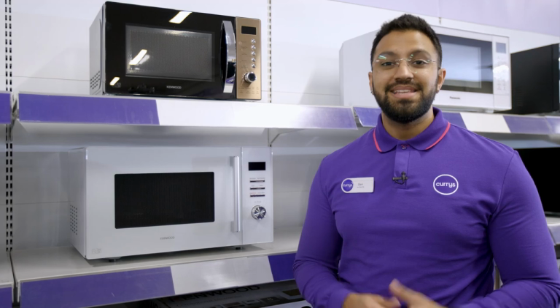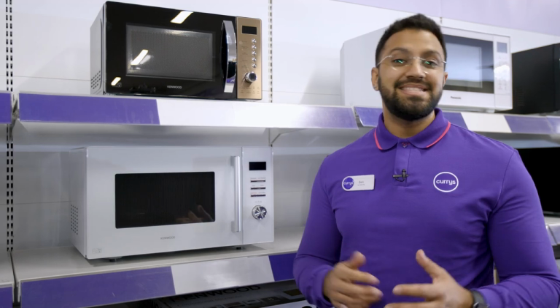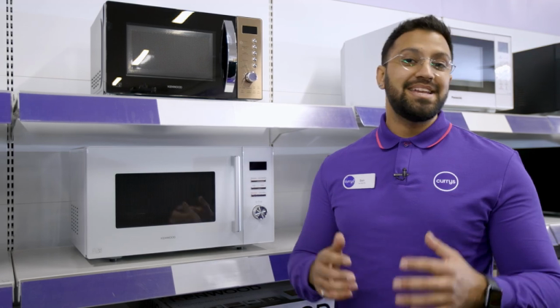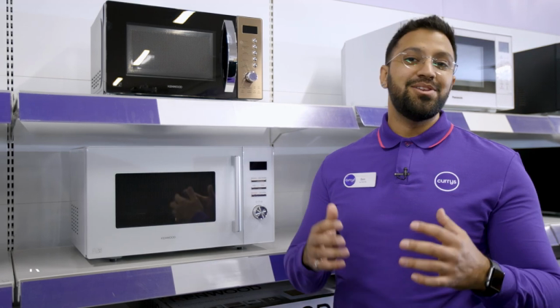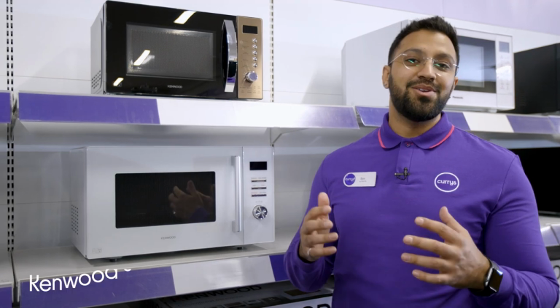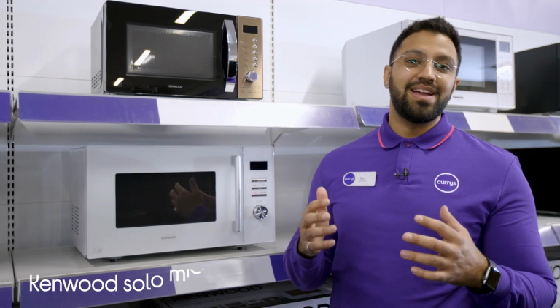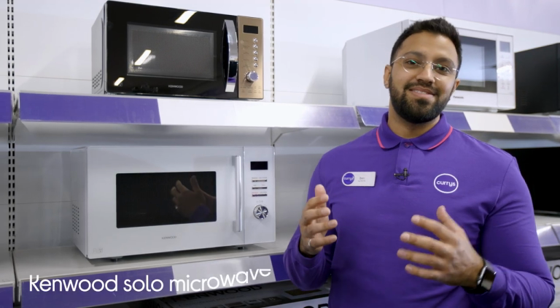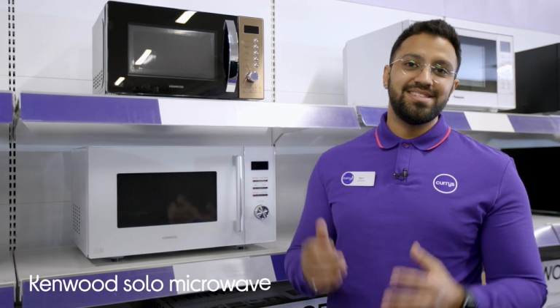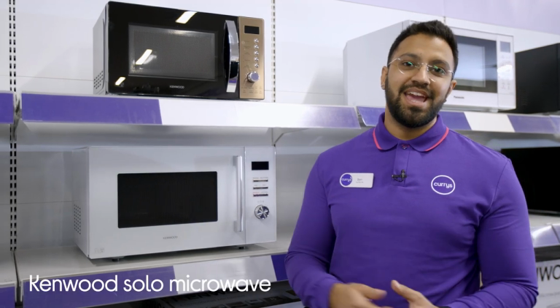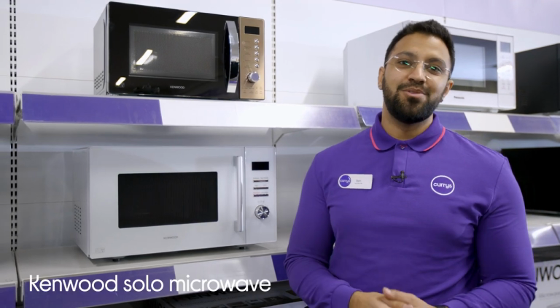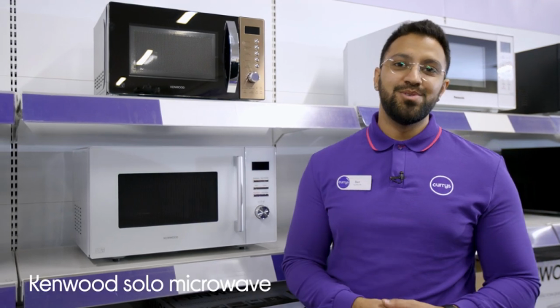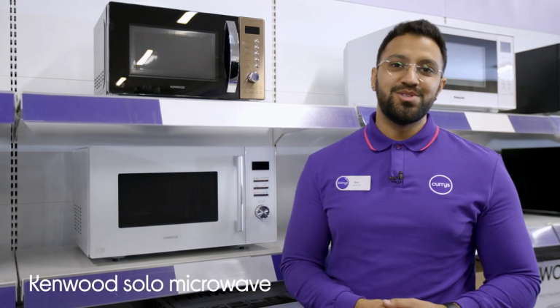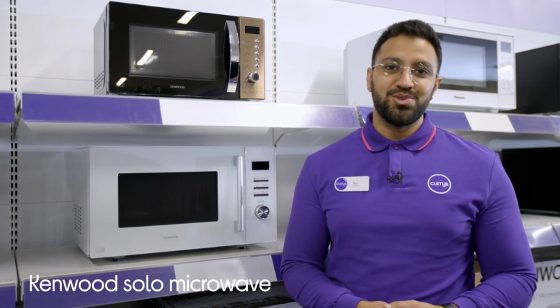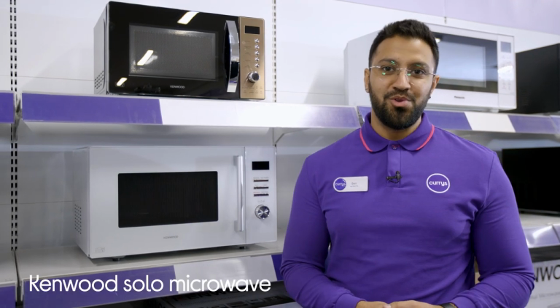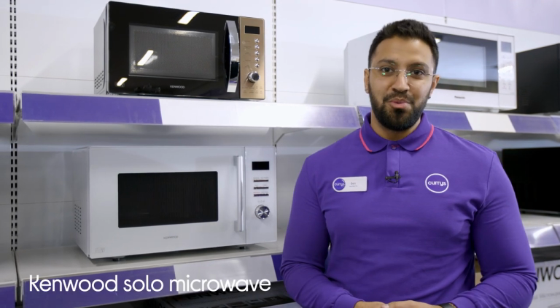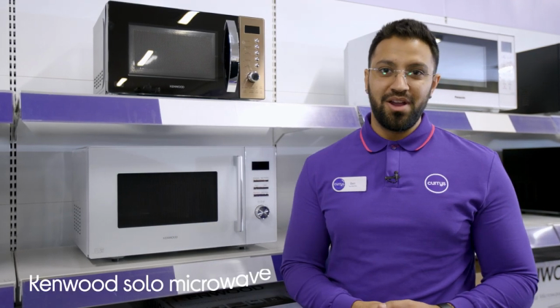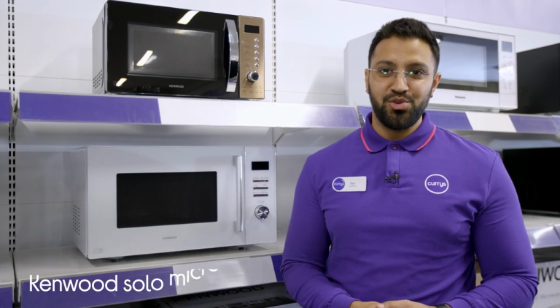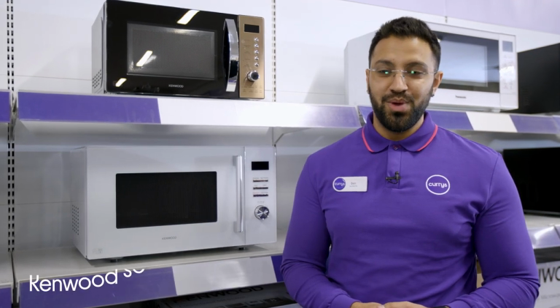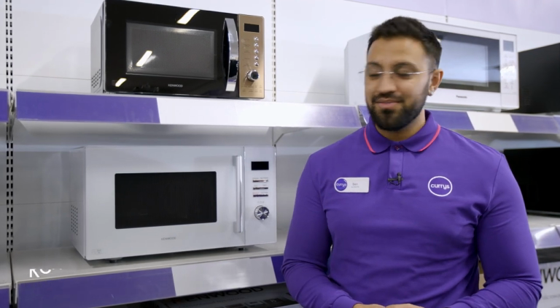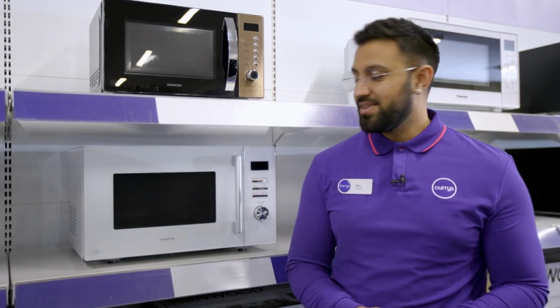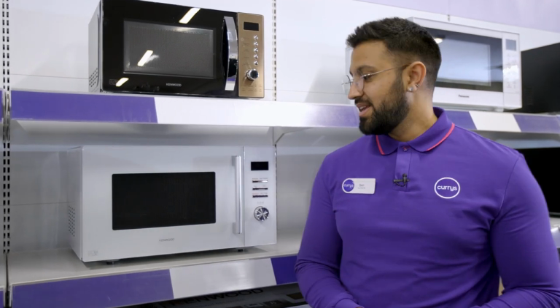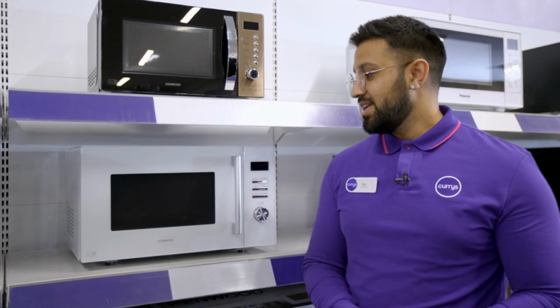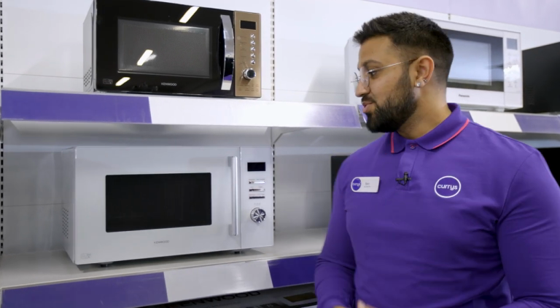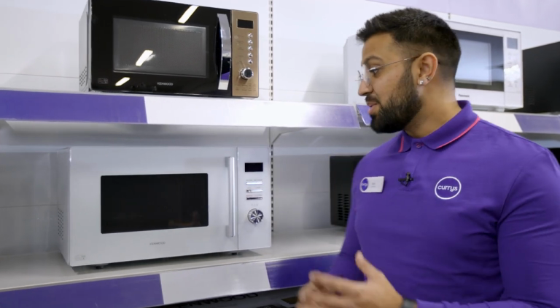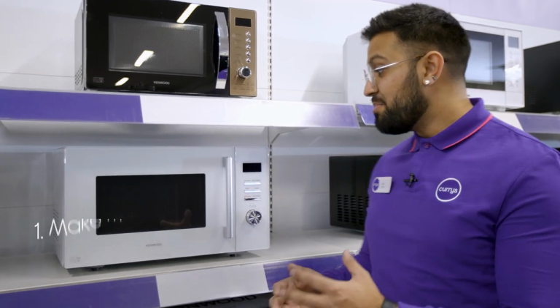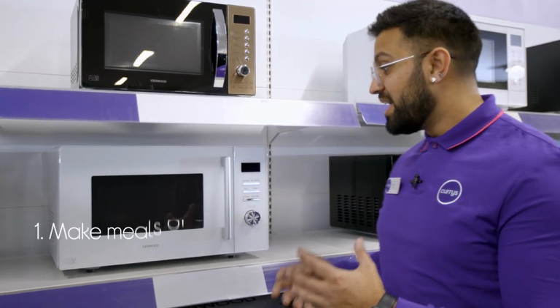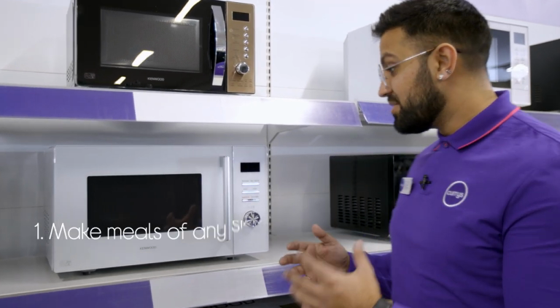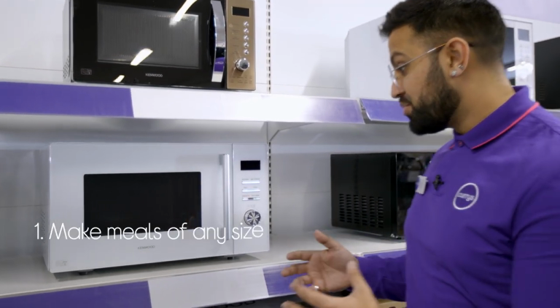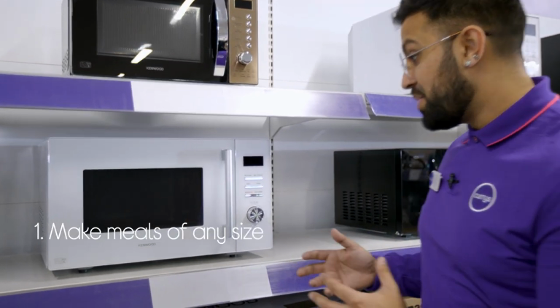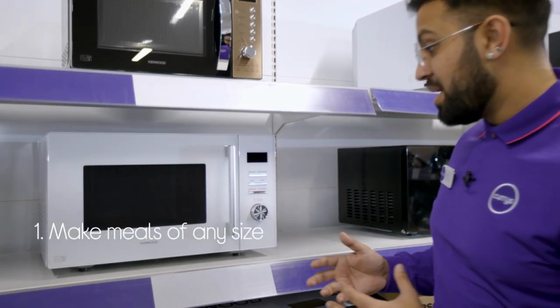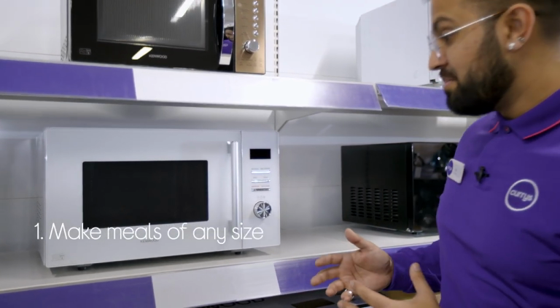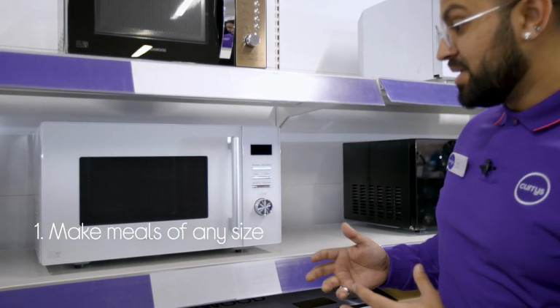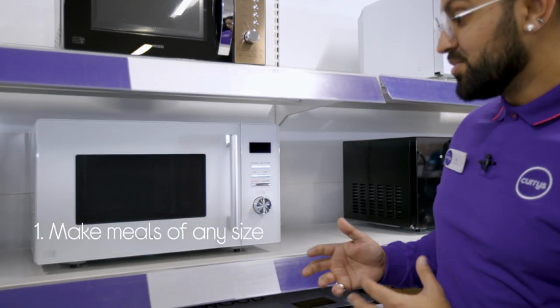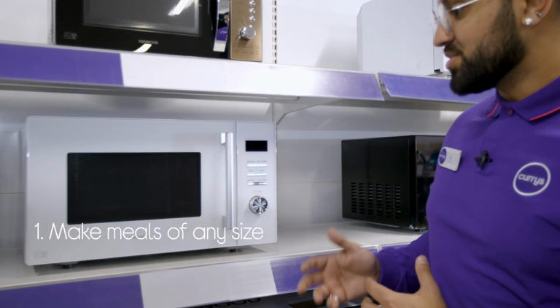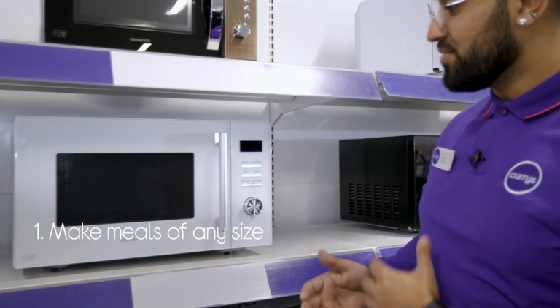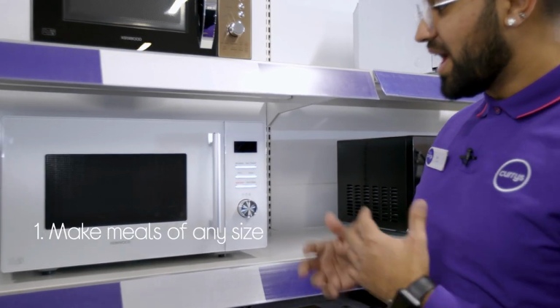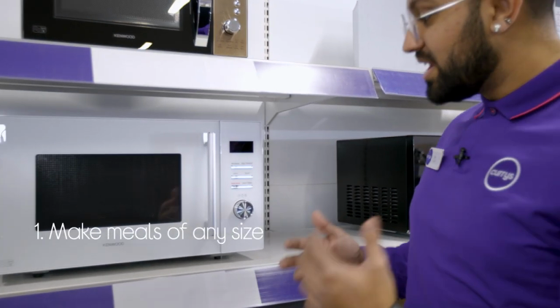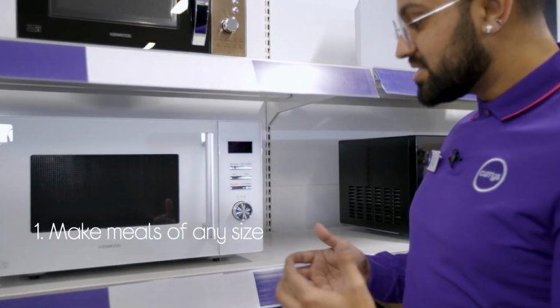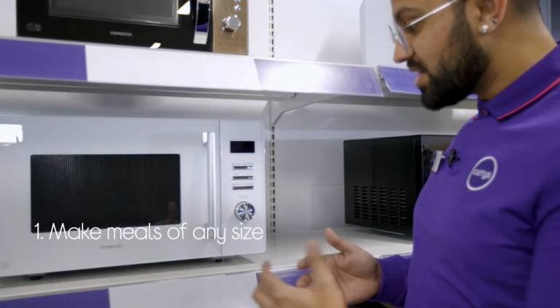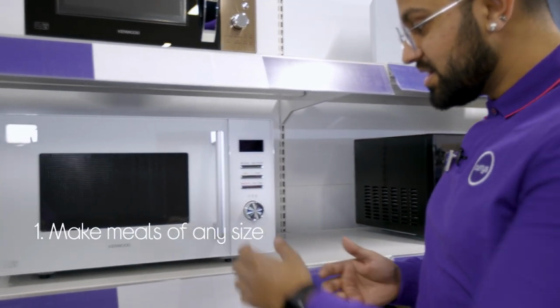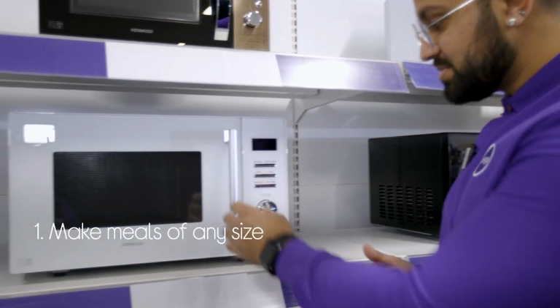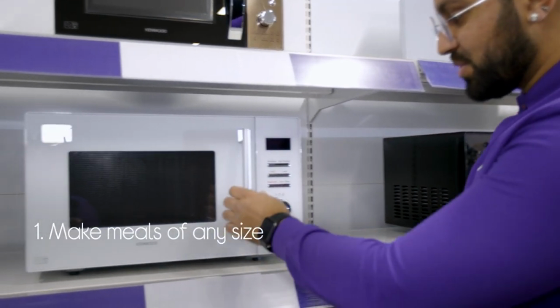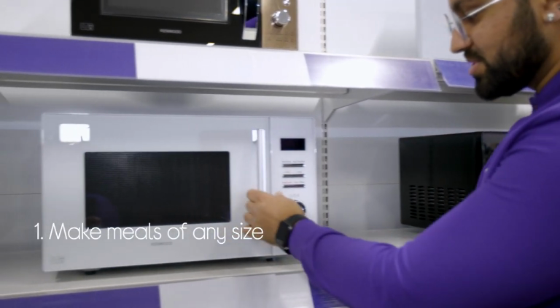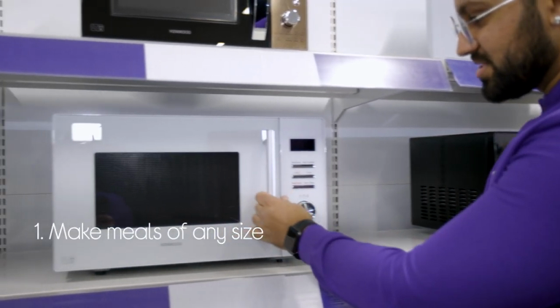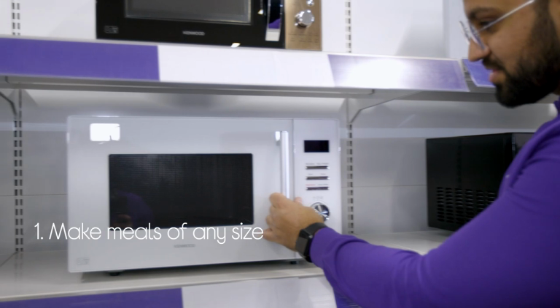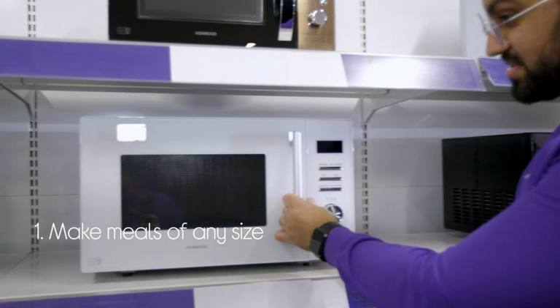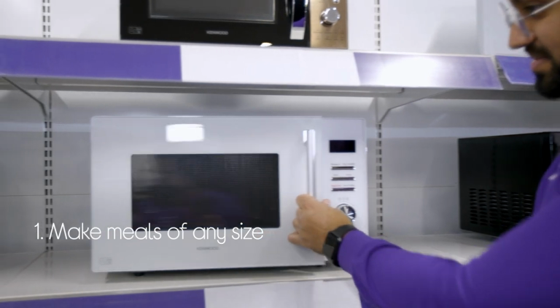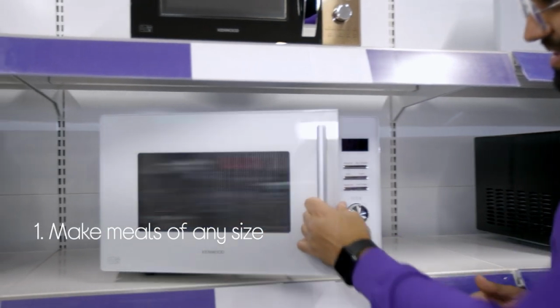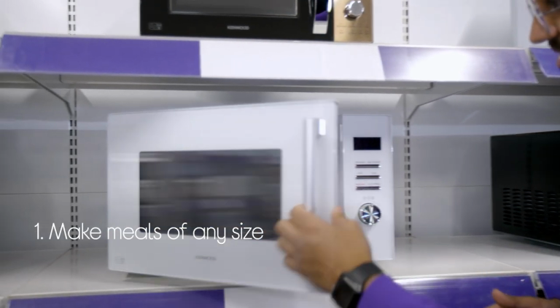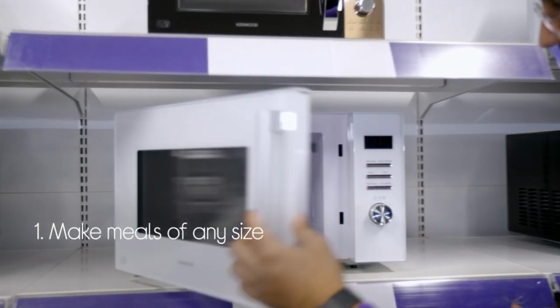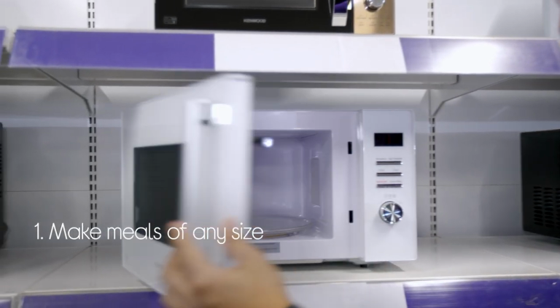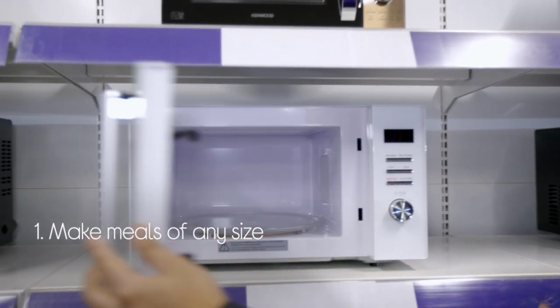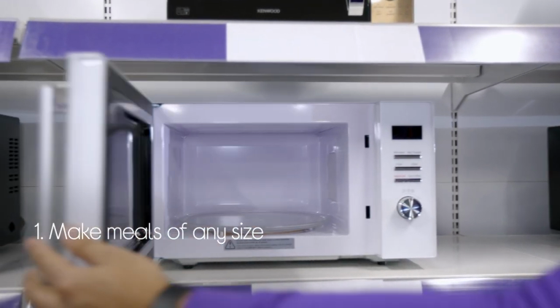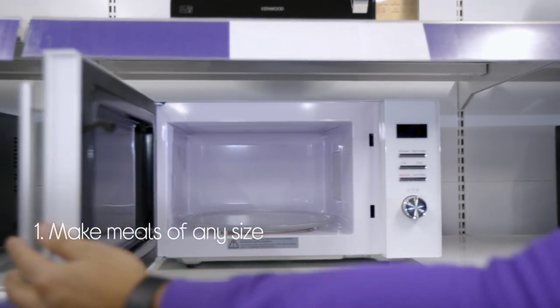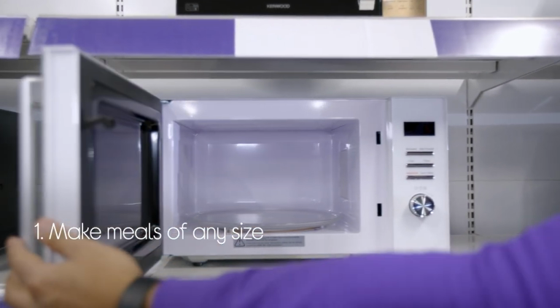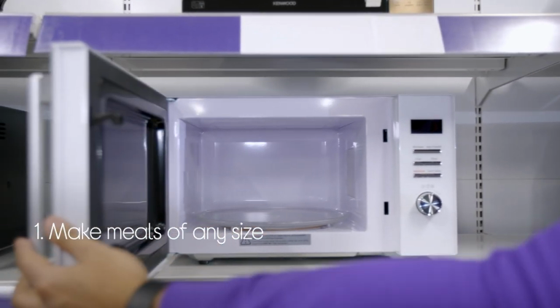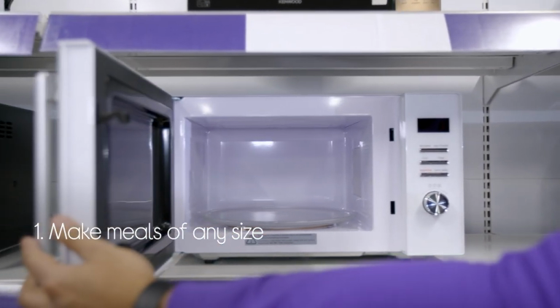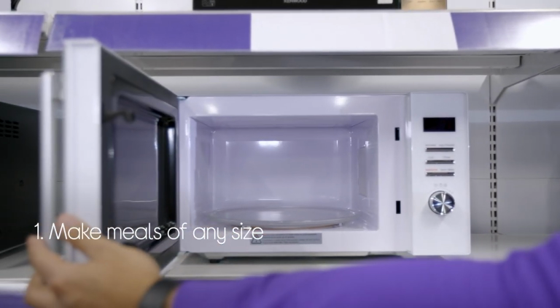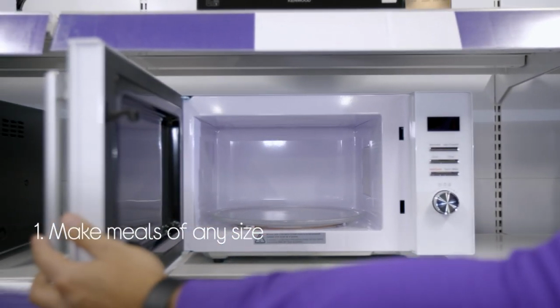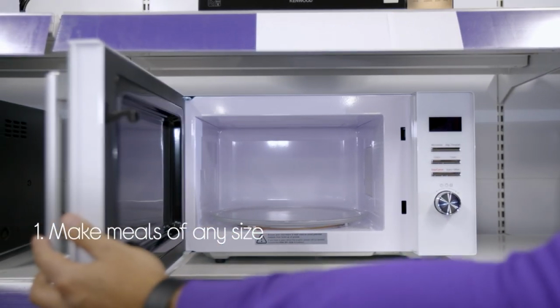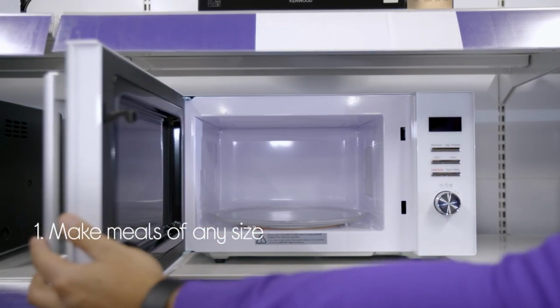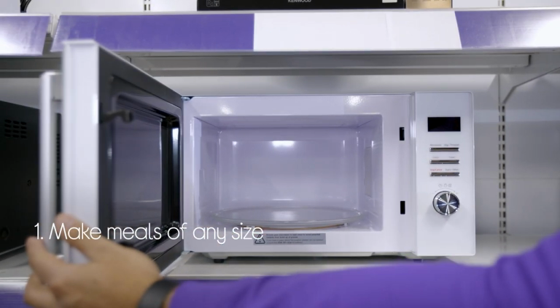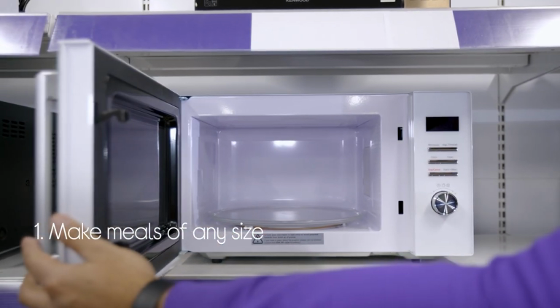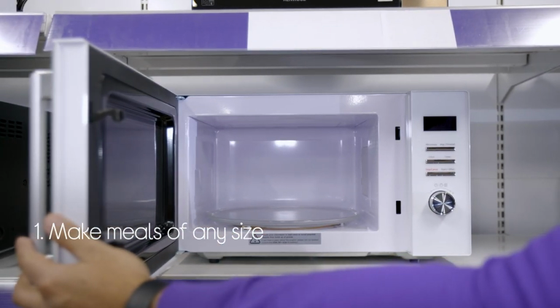Let's take a look at this Kenwood Solo Microwave. You can make and prepare meals of any size because there are loads of space on the inside.